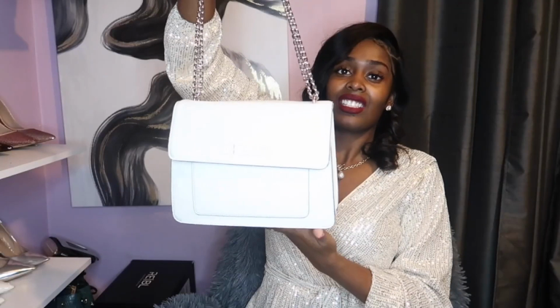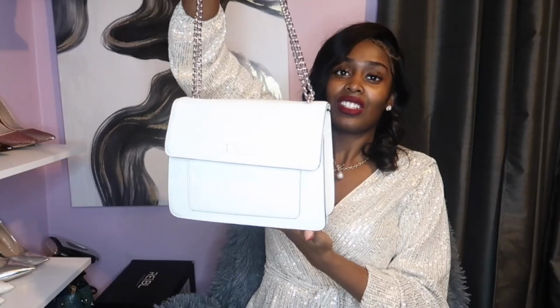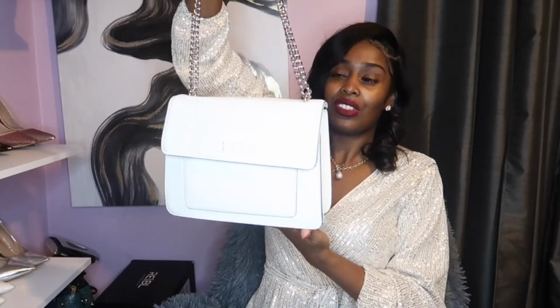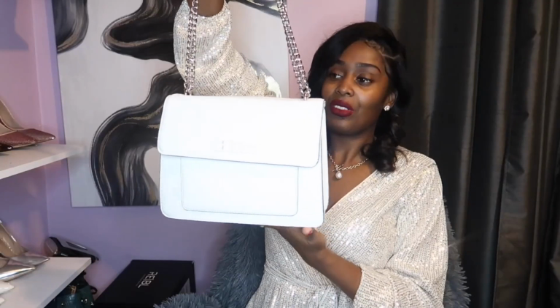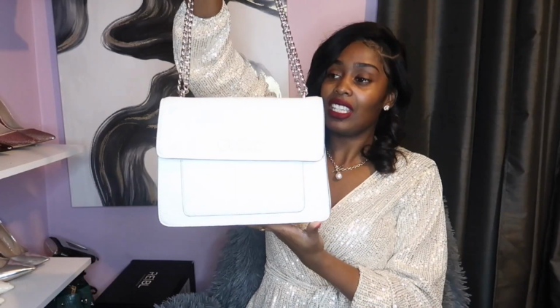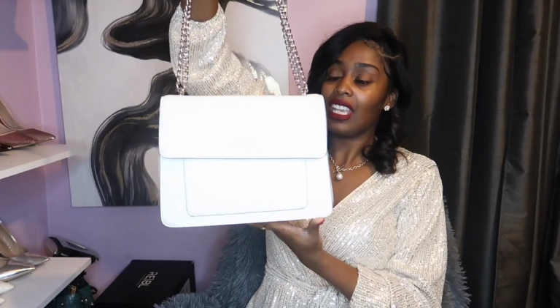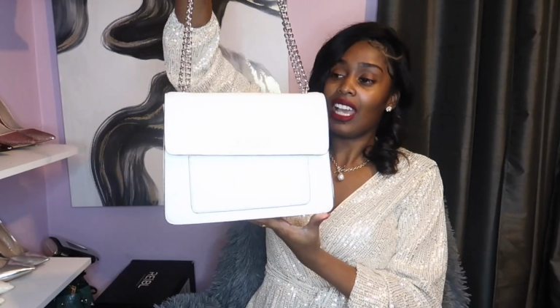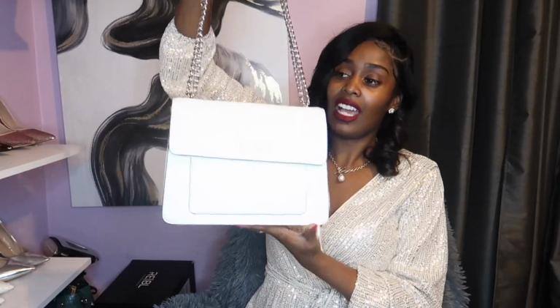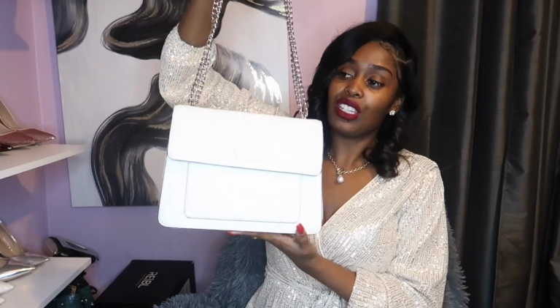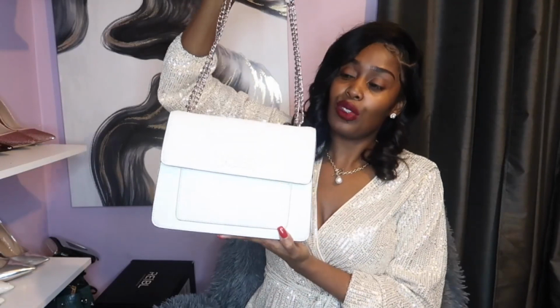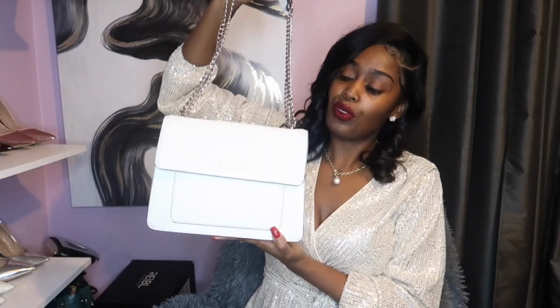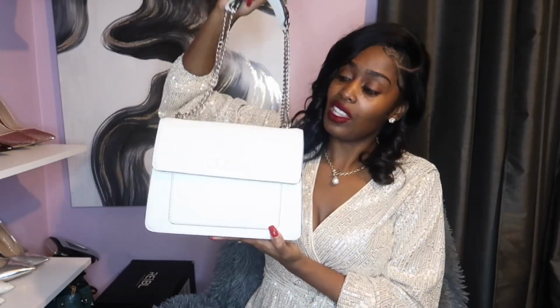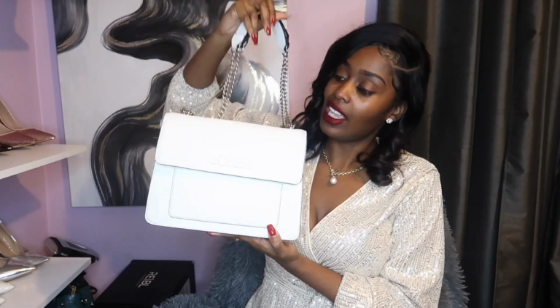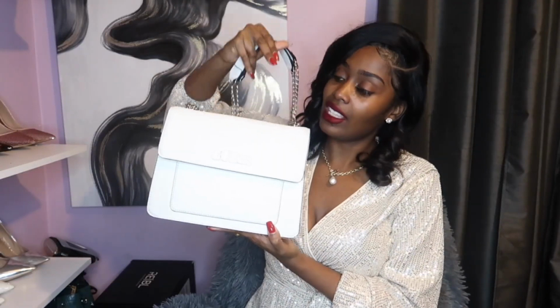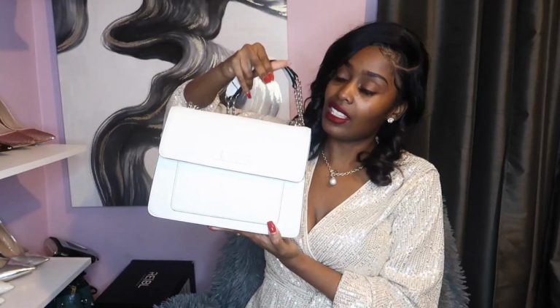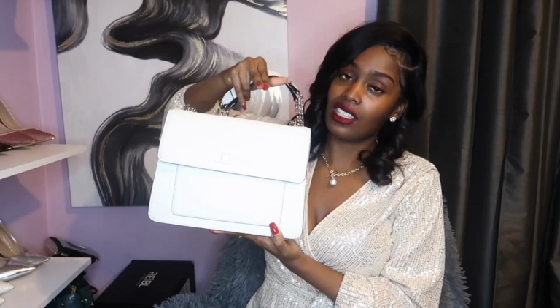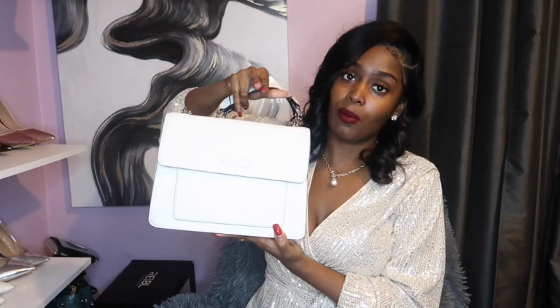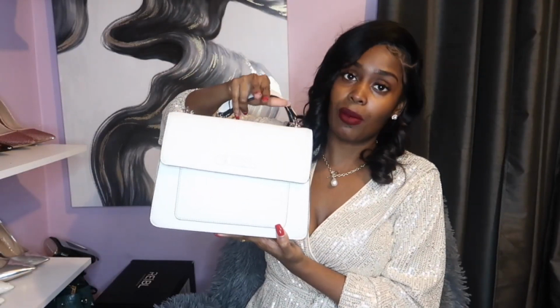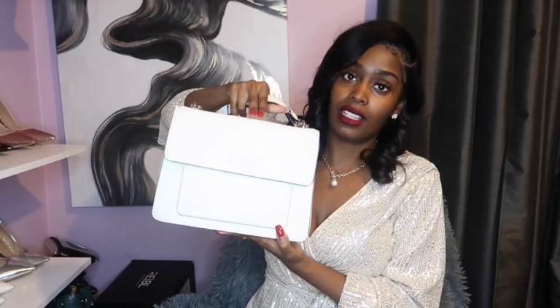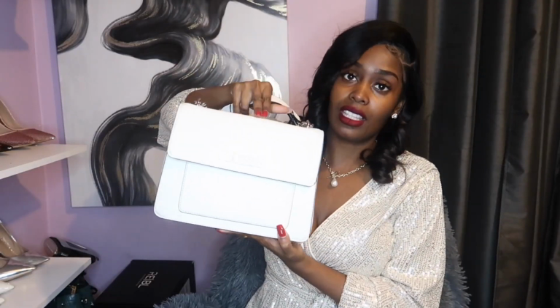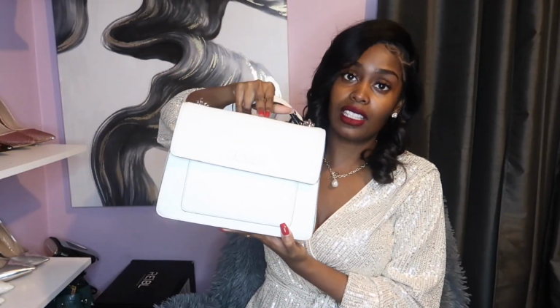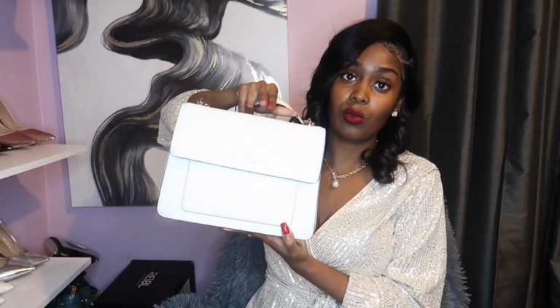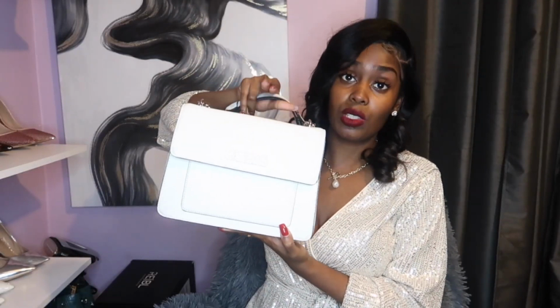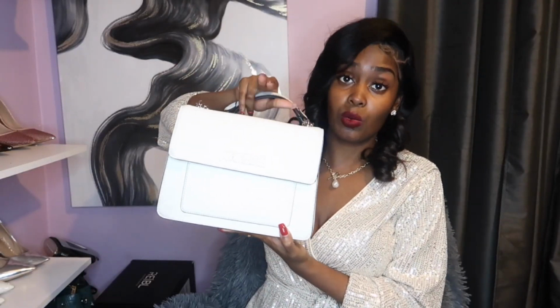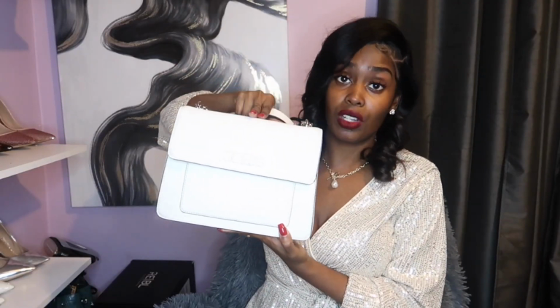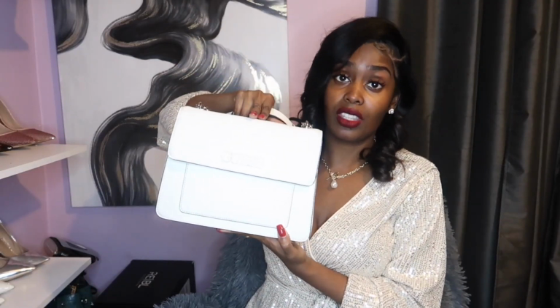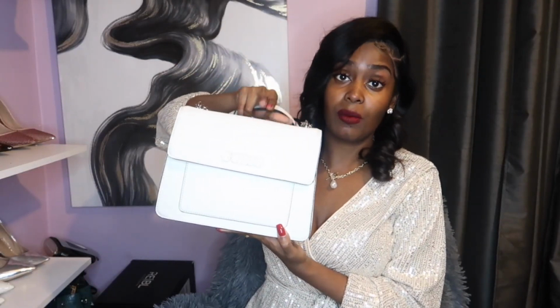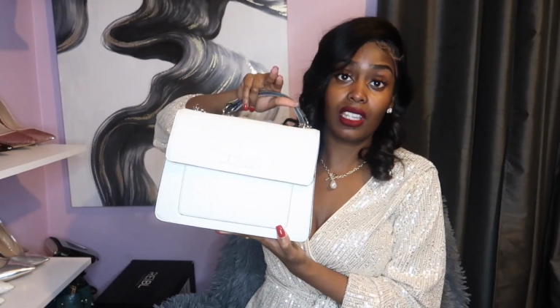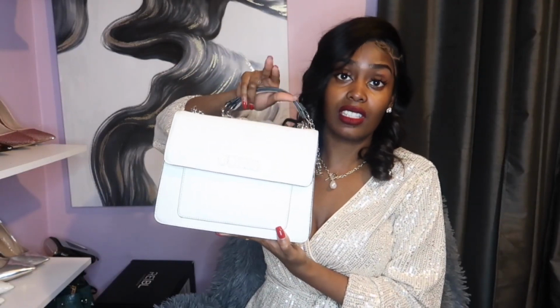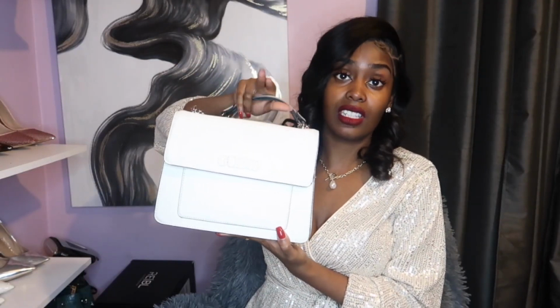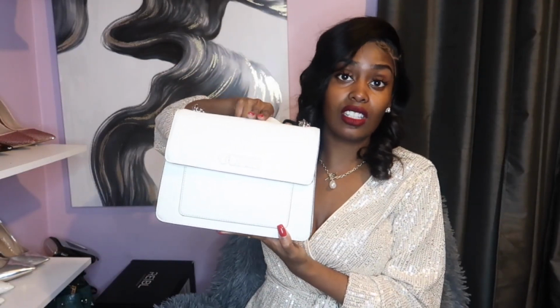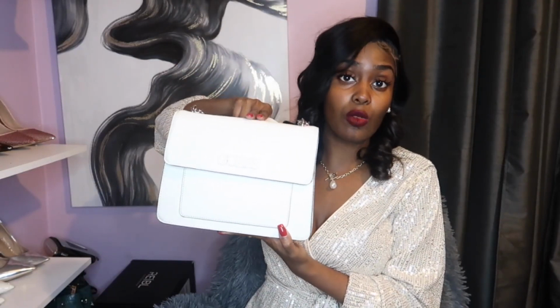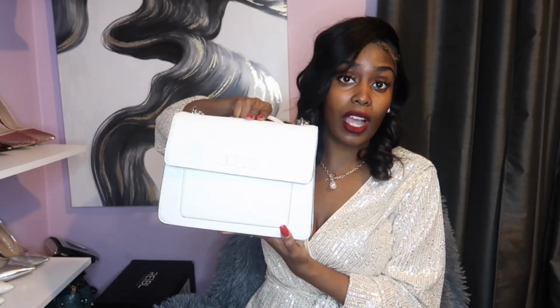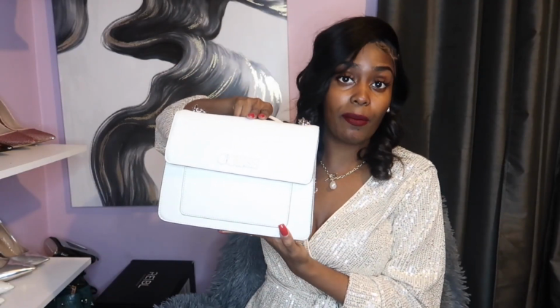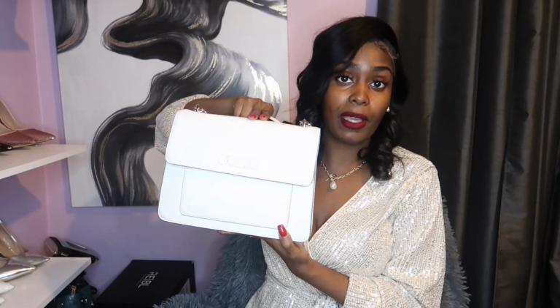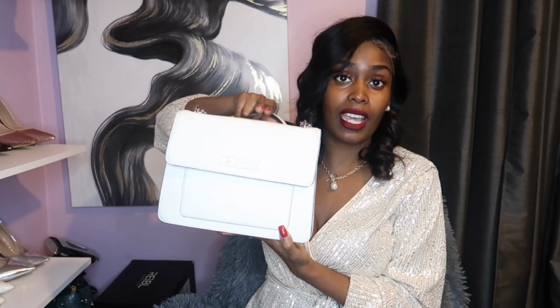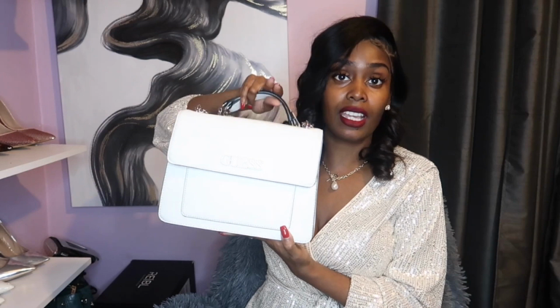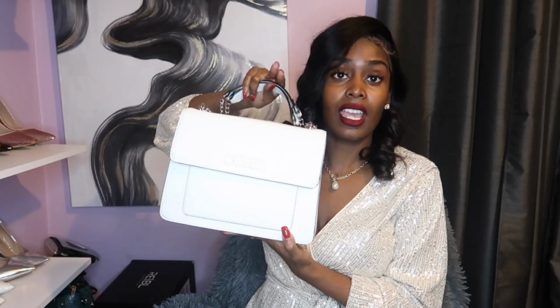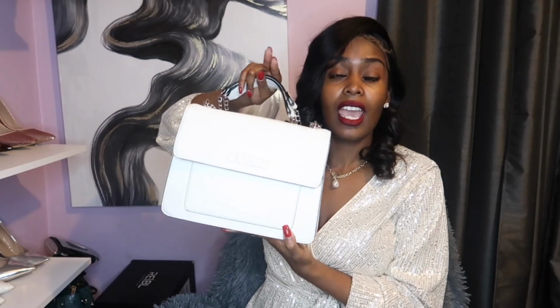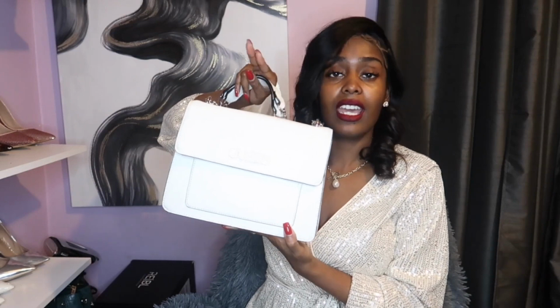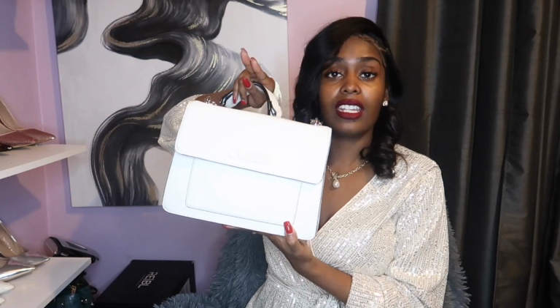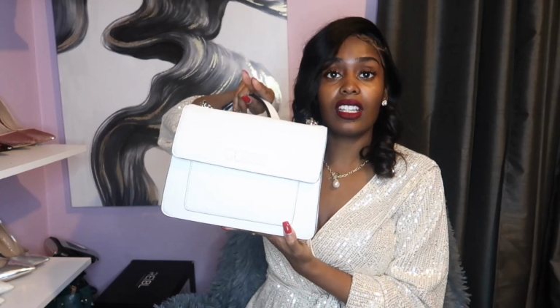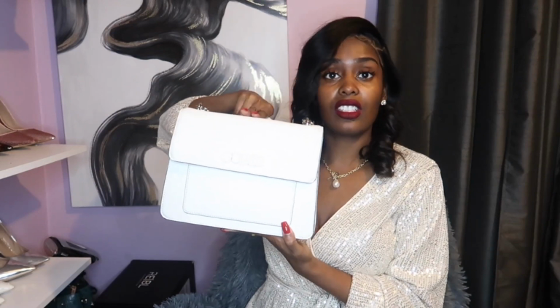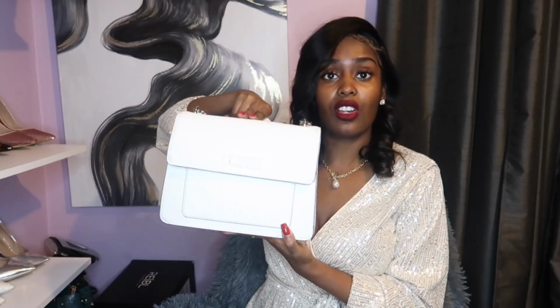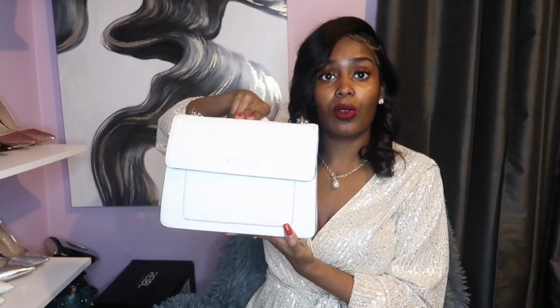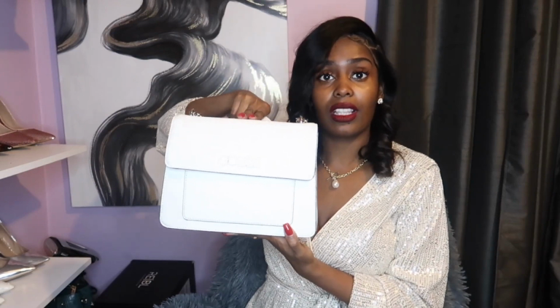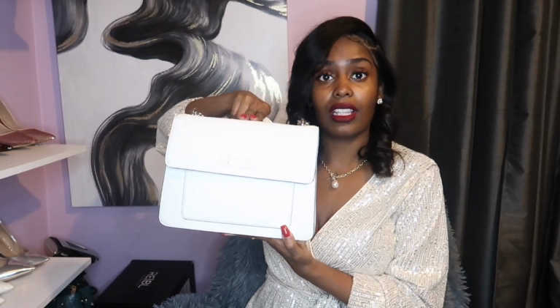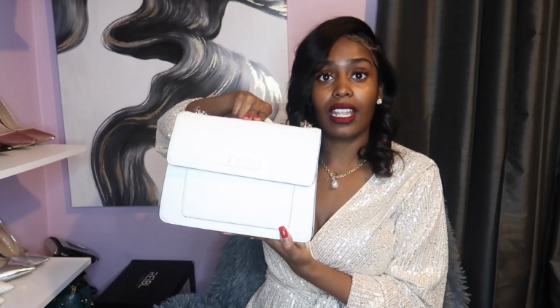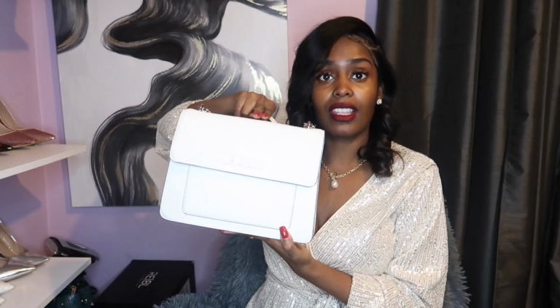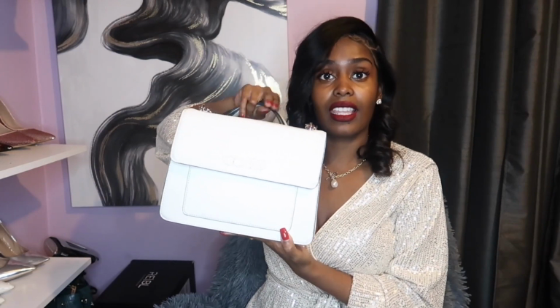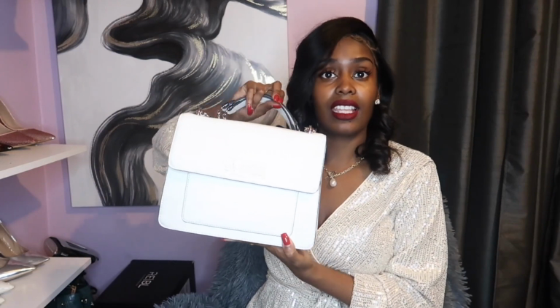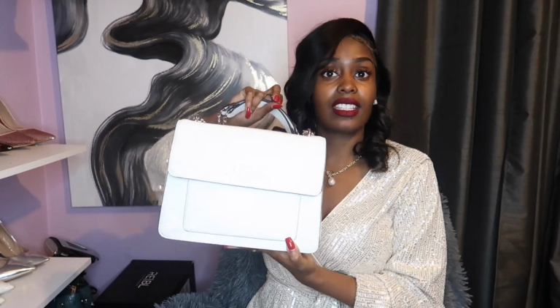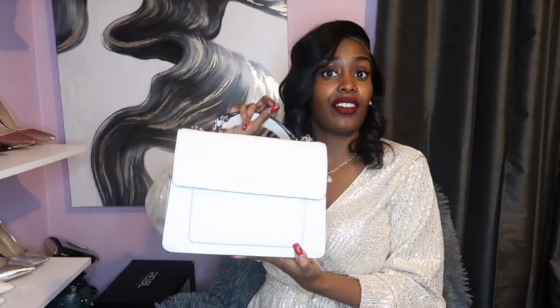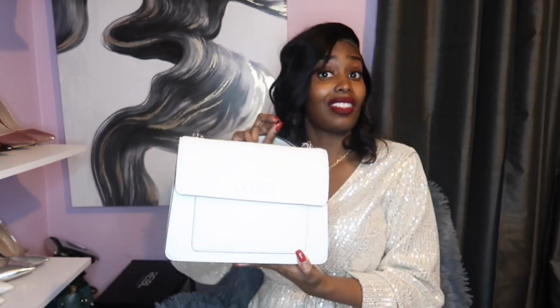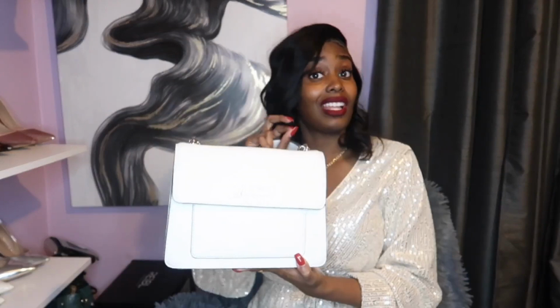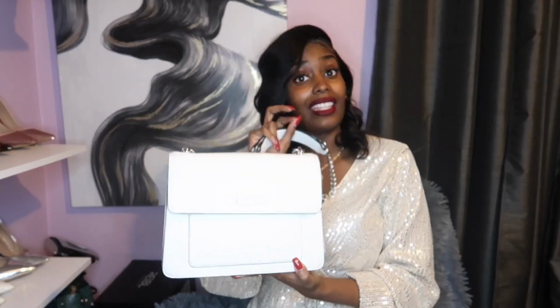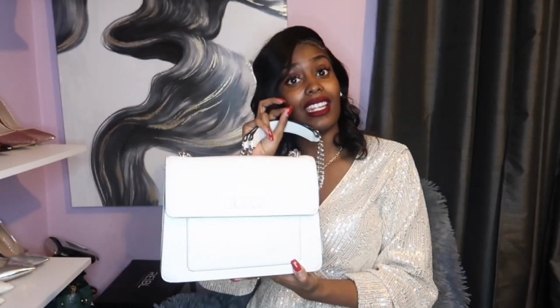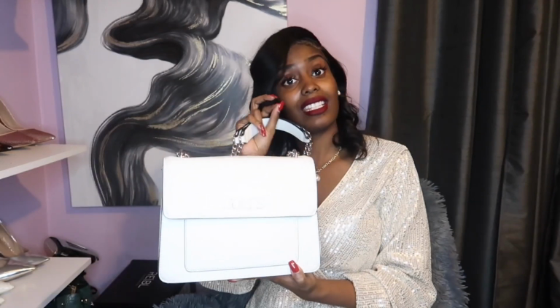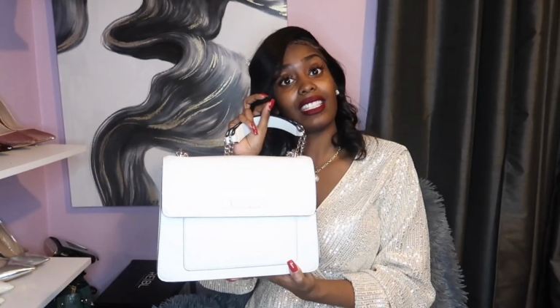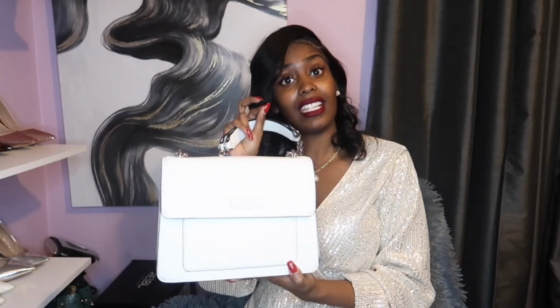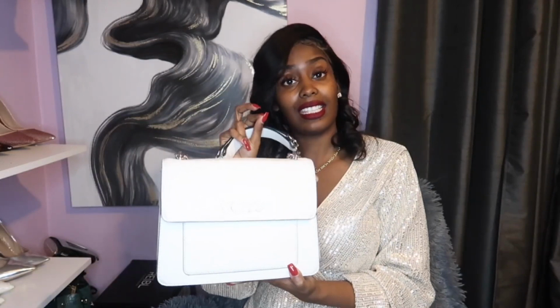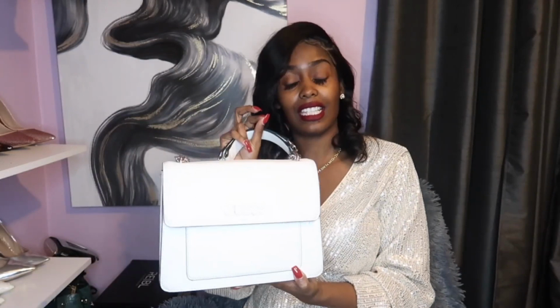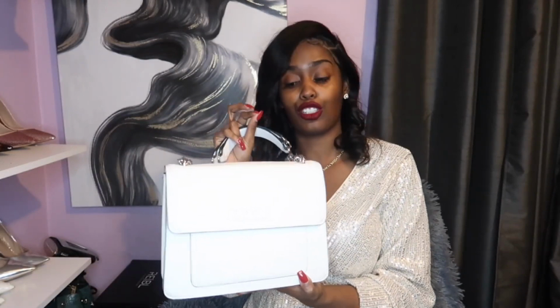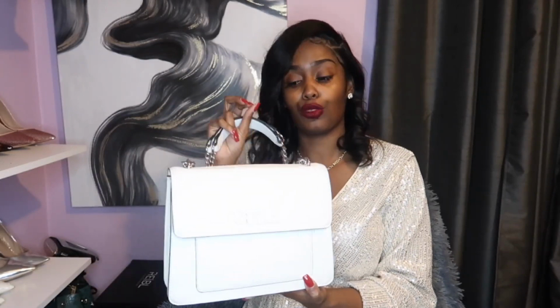This was worth it because it is a white bag and it does go with a lot of things — I feel like that is essential.